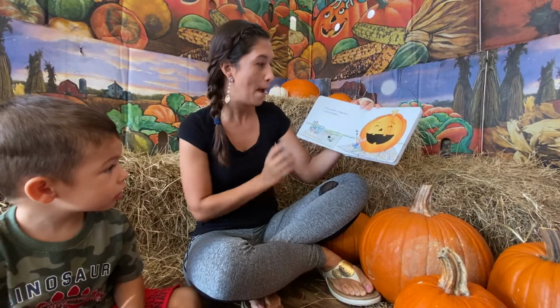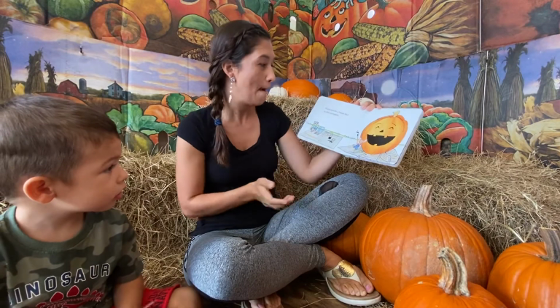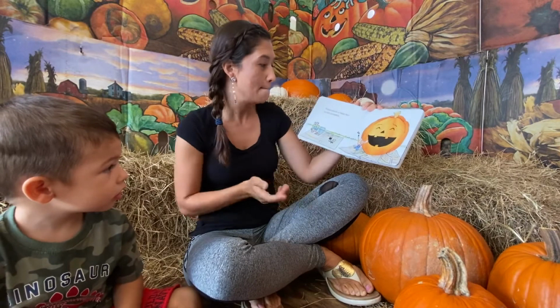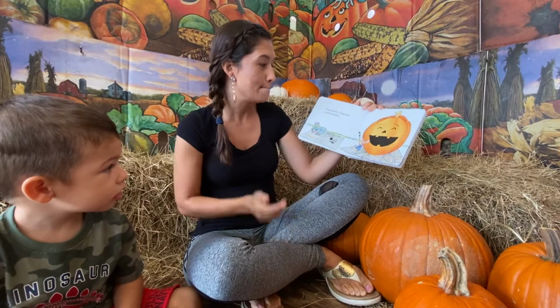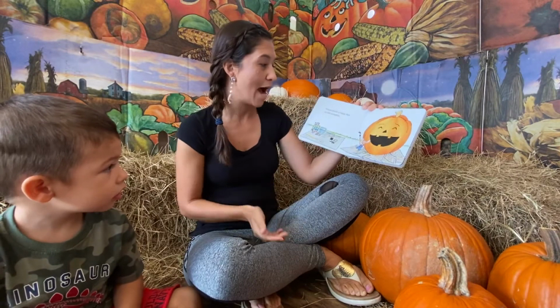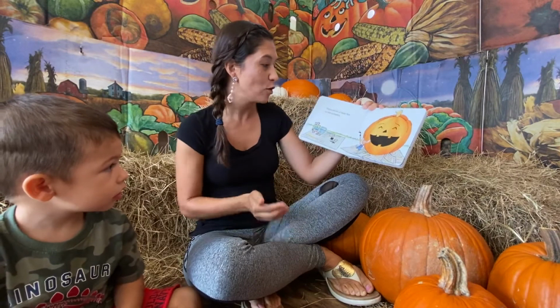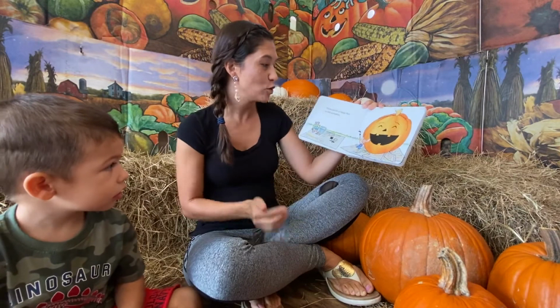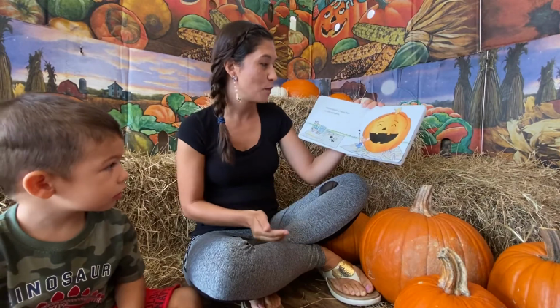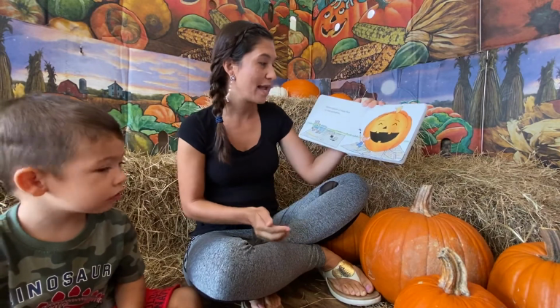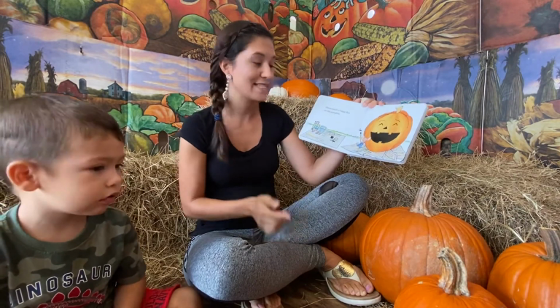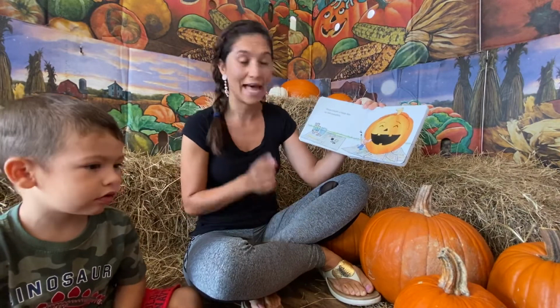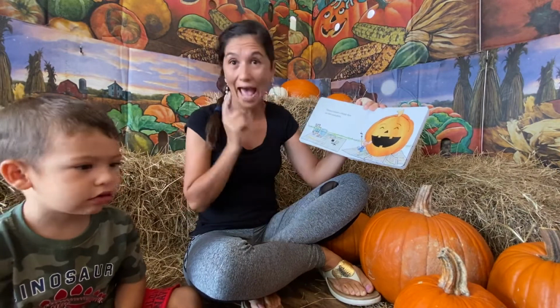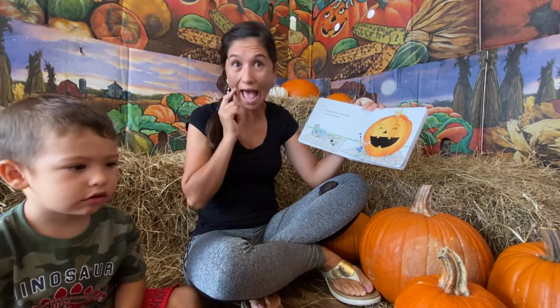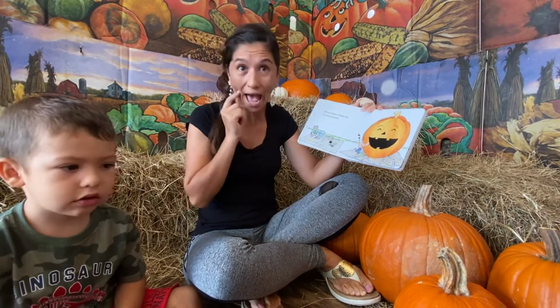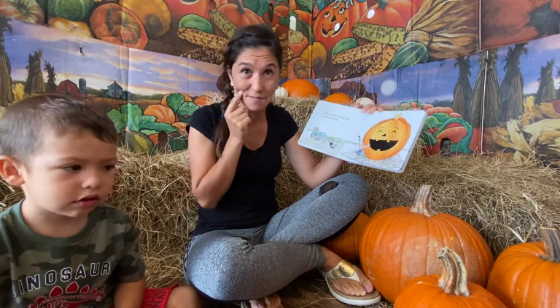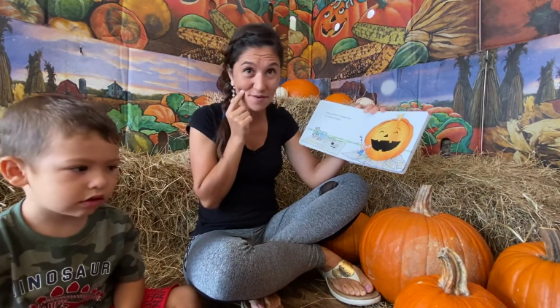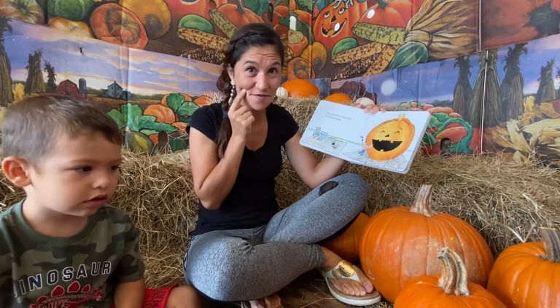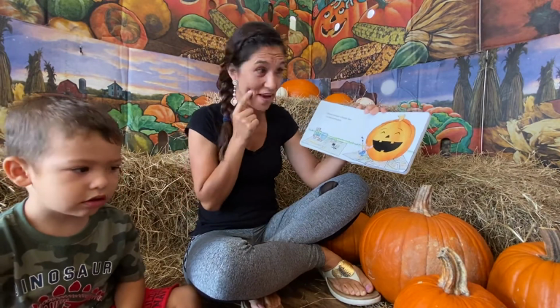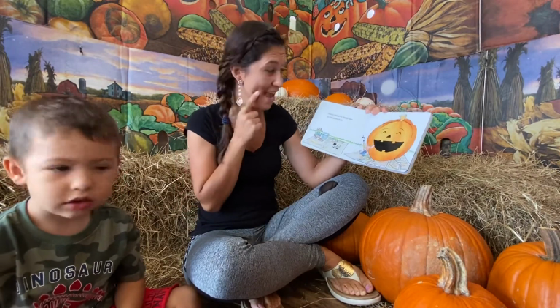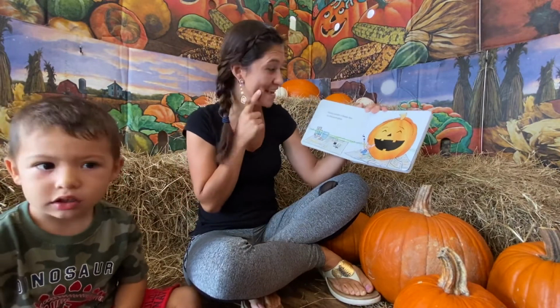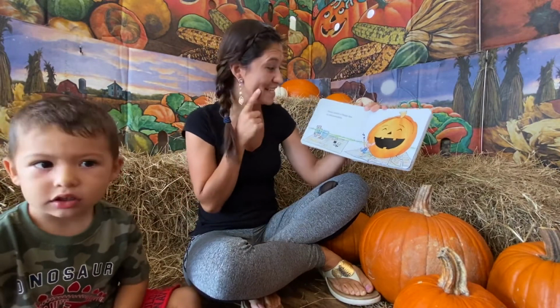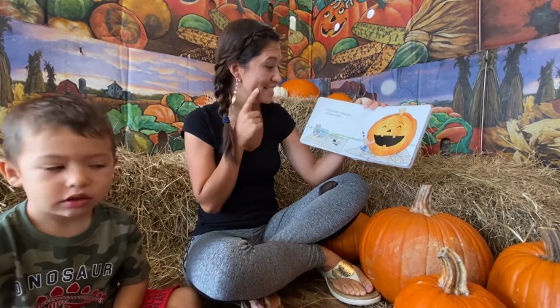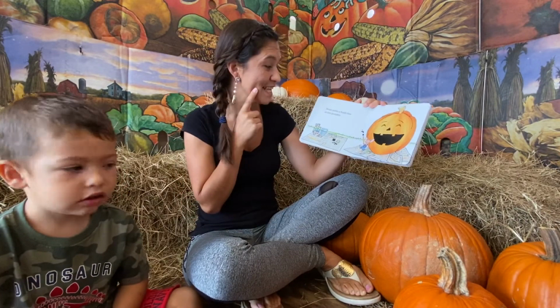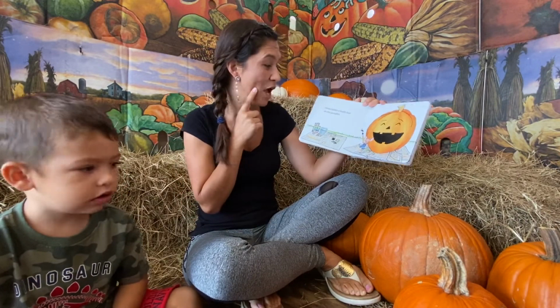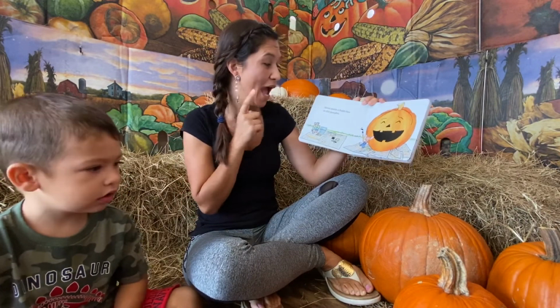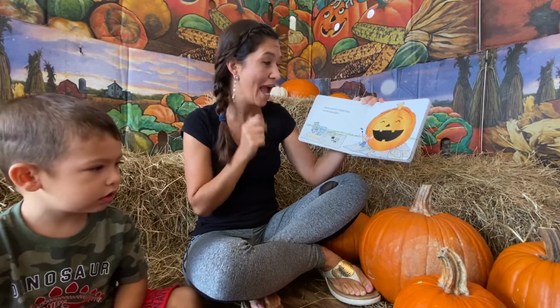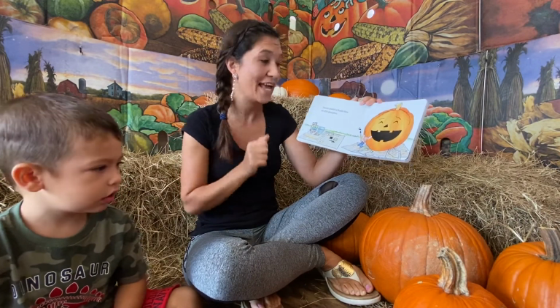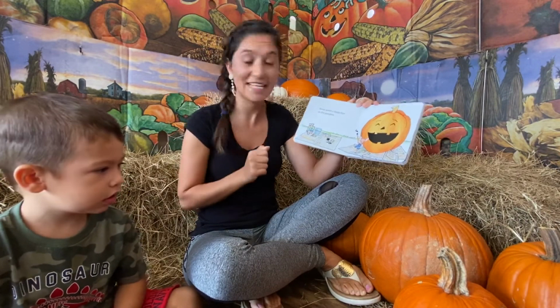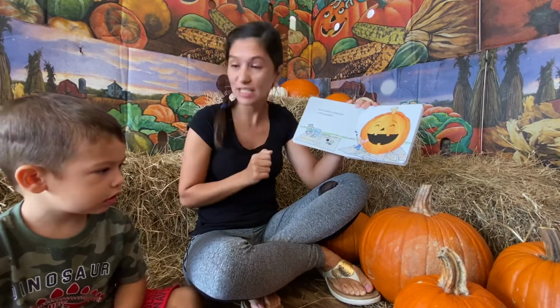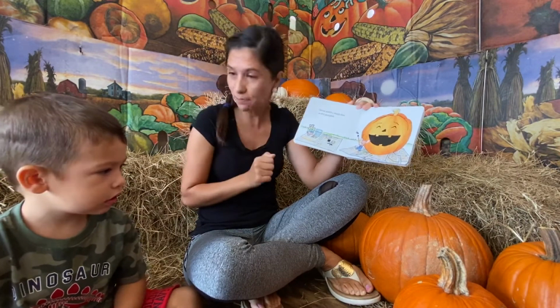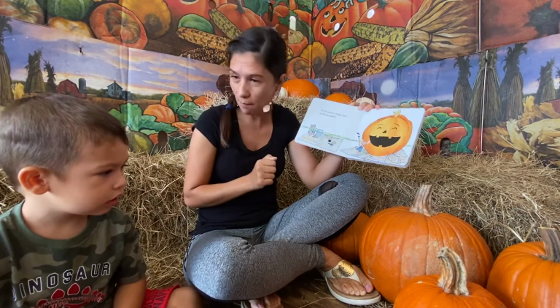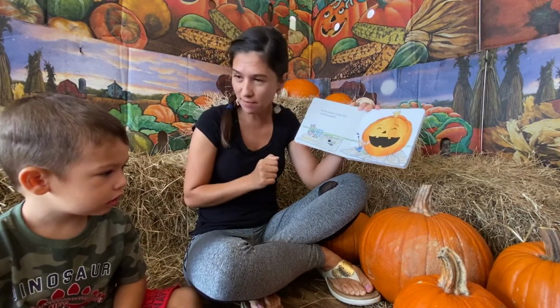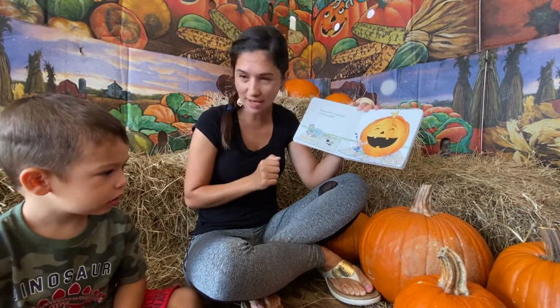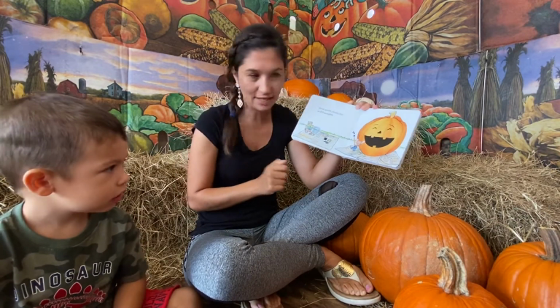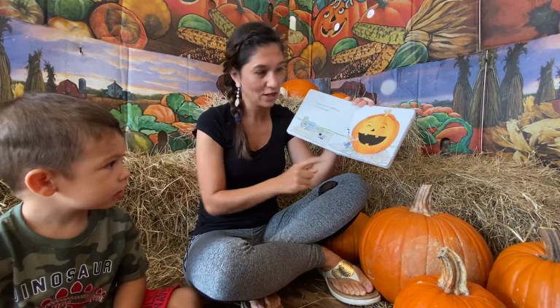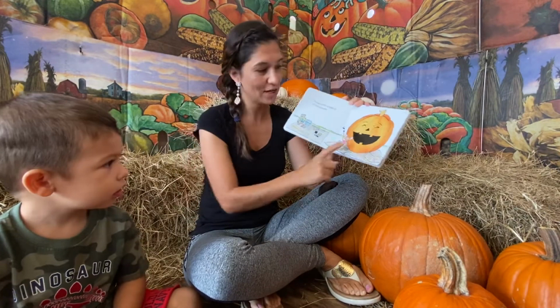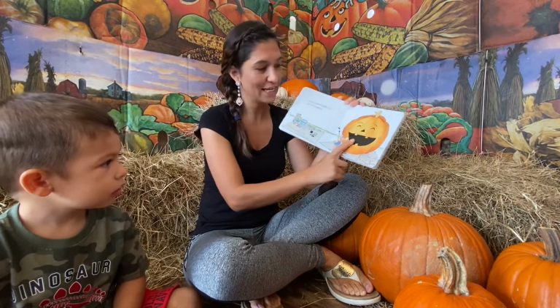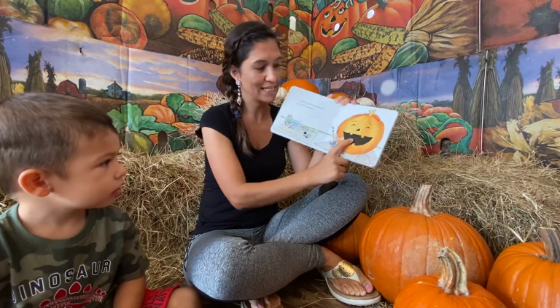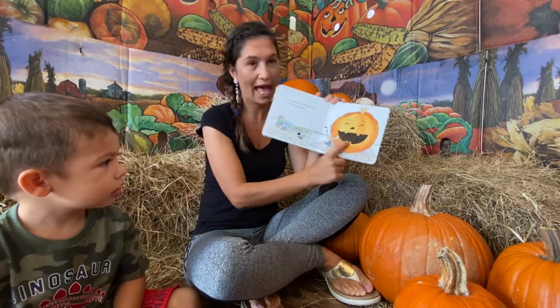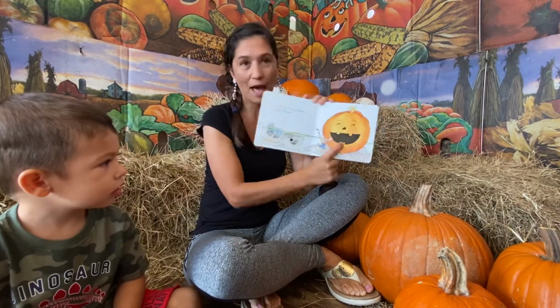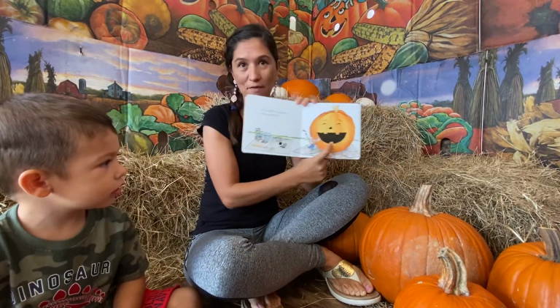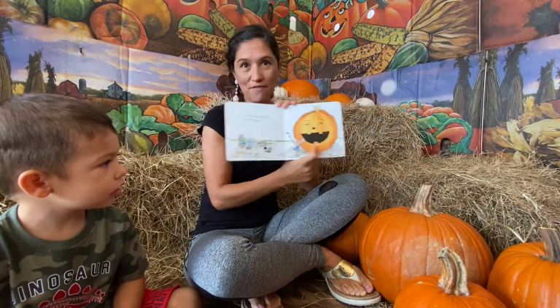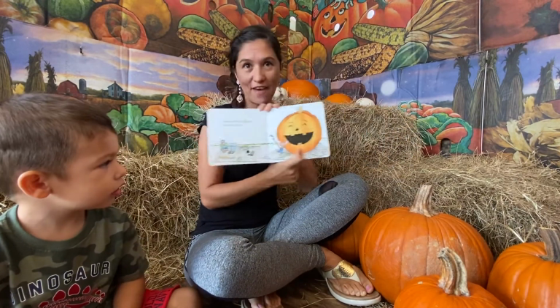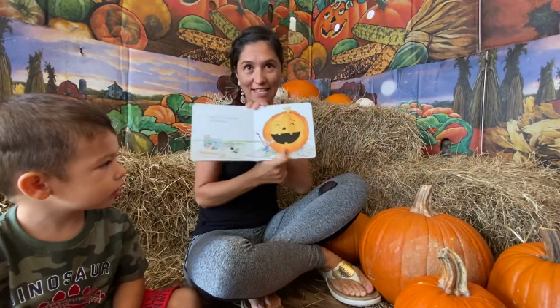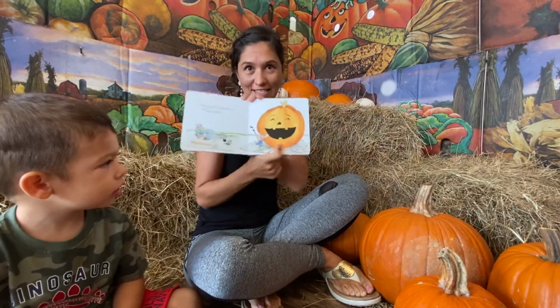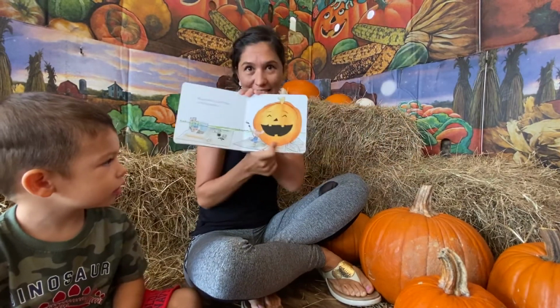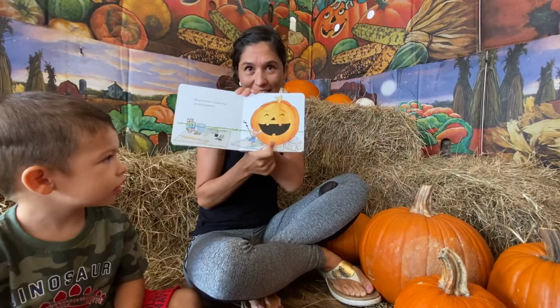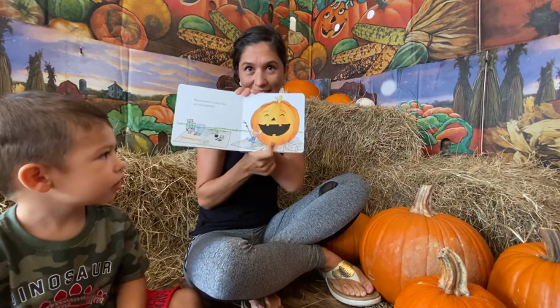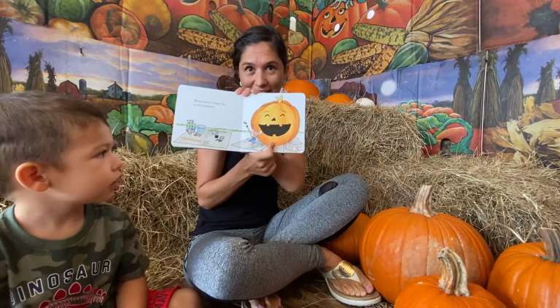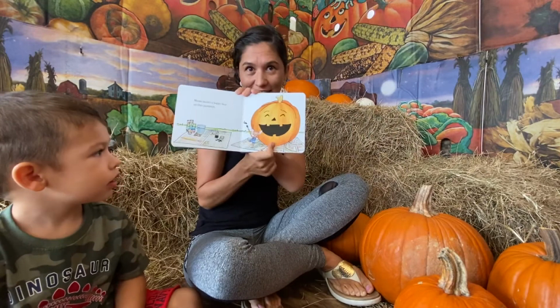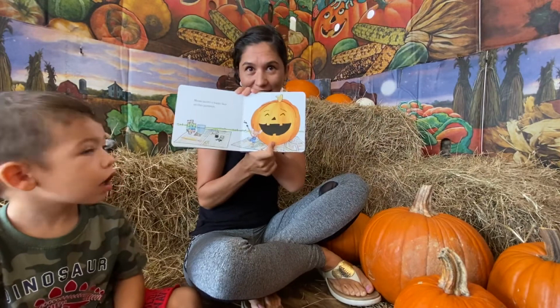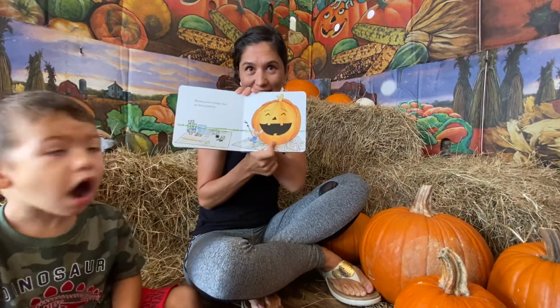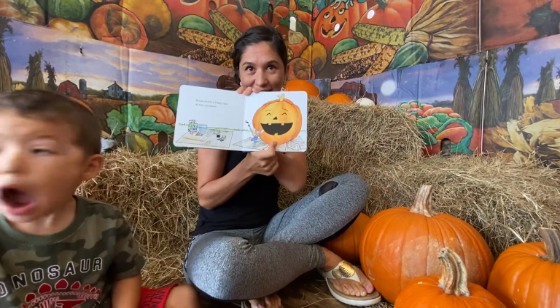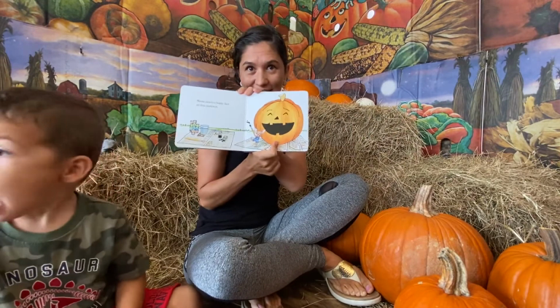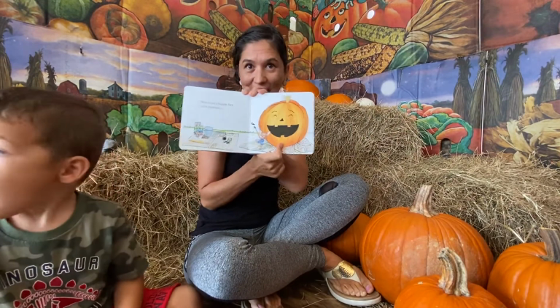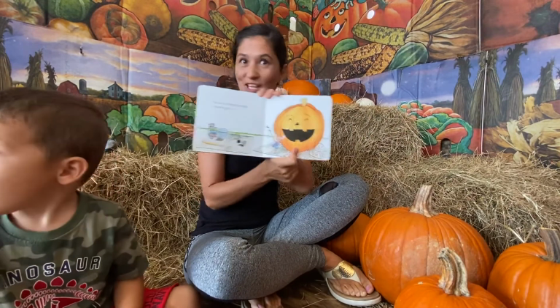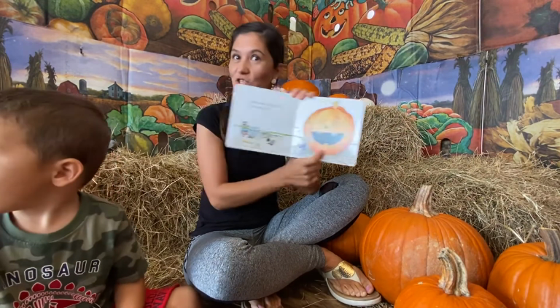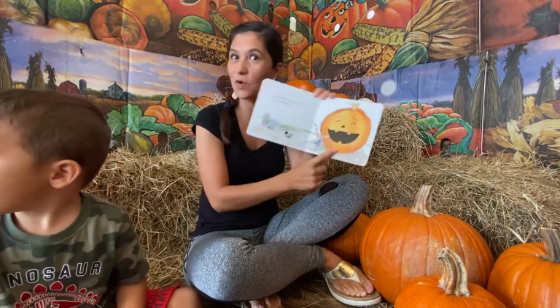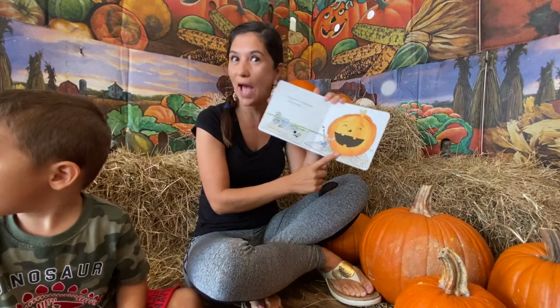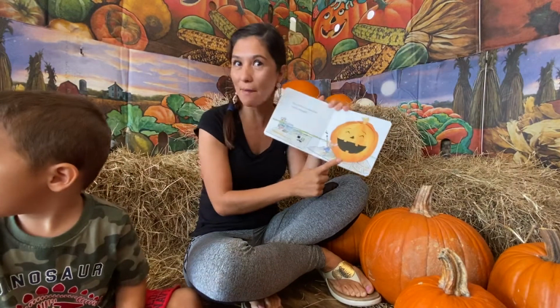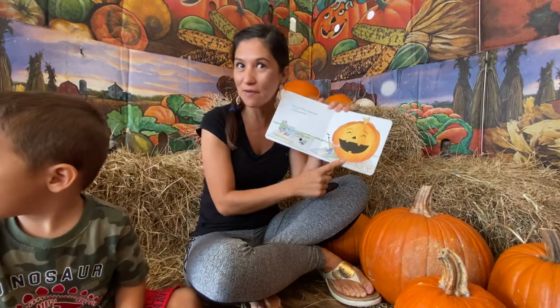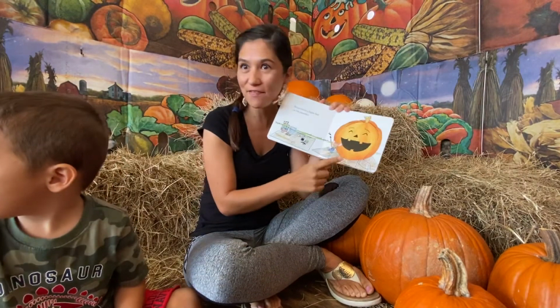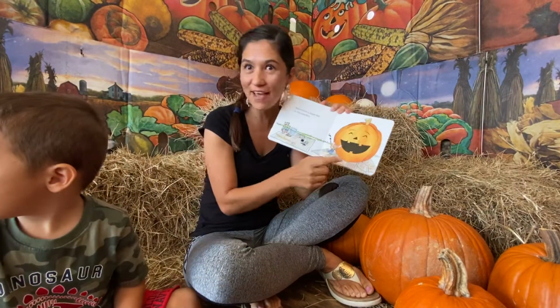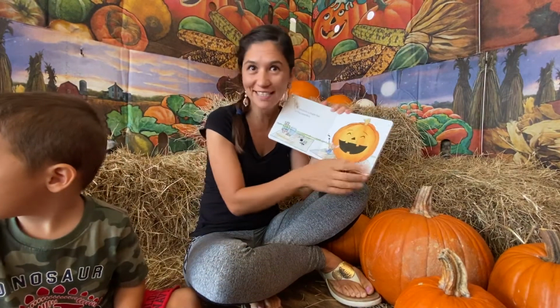Mouse paints a happy face on its pumpkin. Look, it's a happy face. Can you do a happy face? Yes!